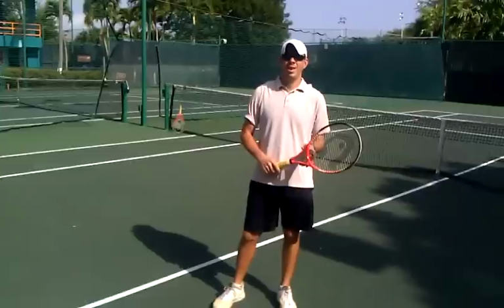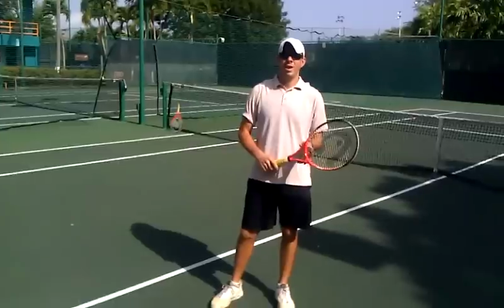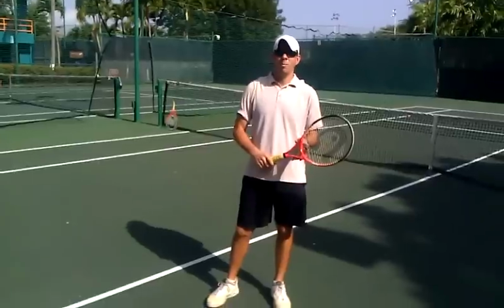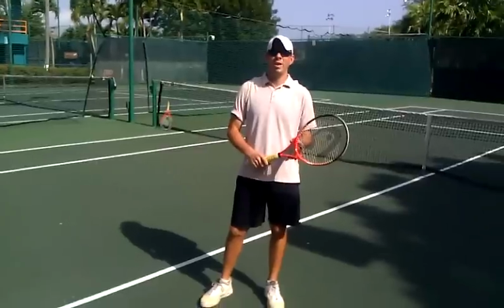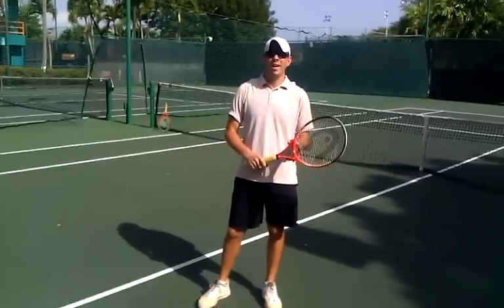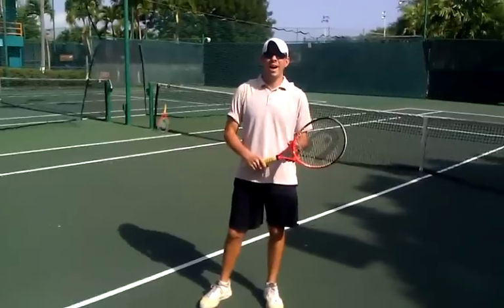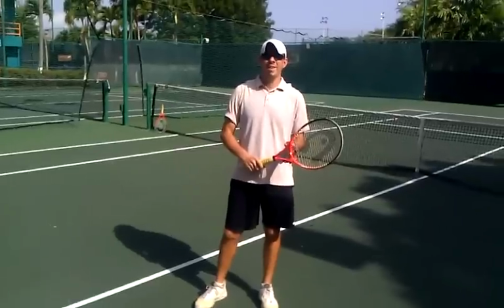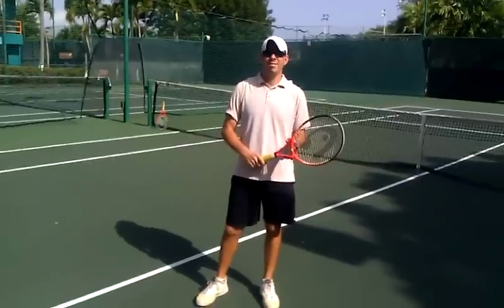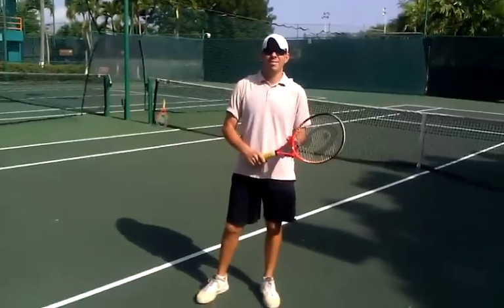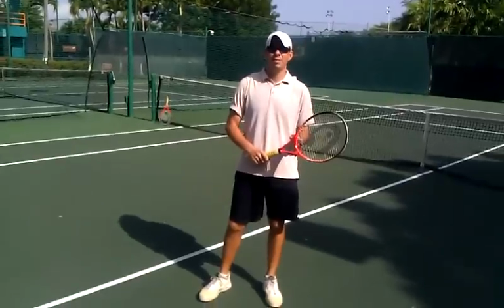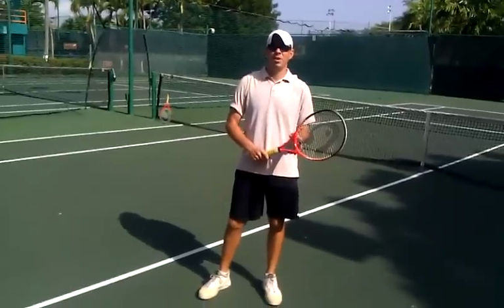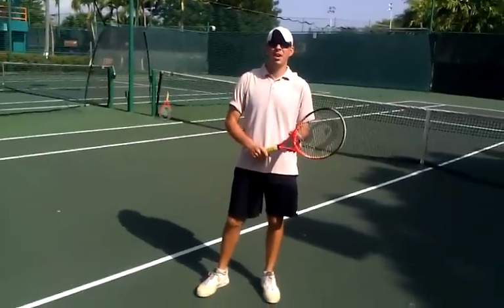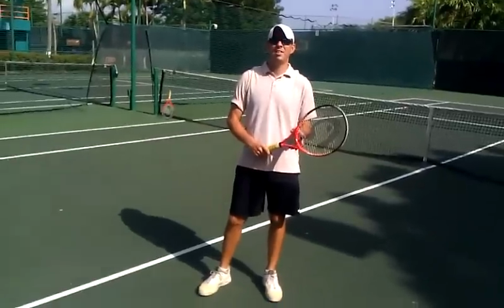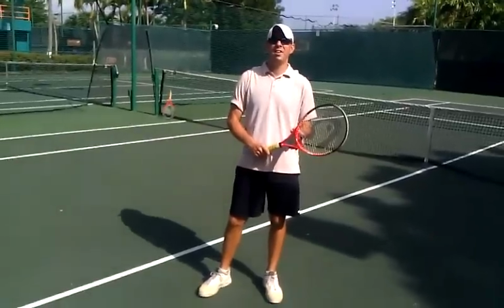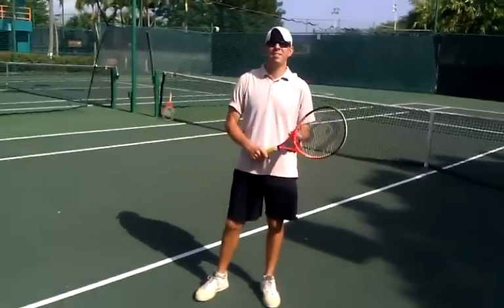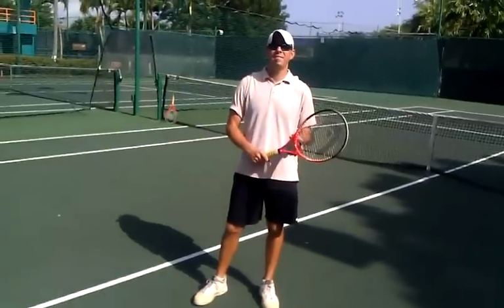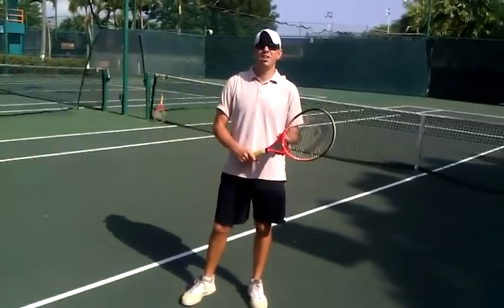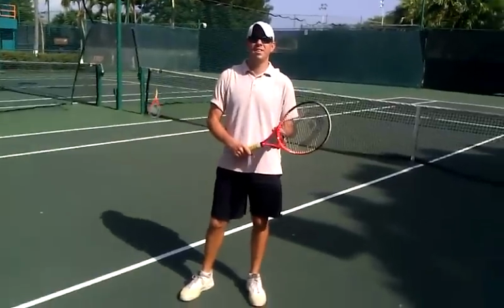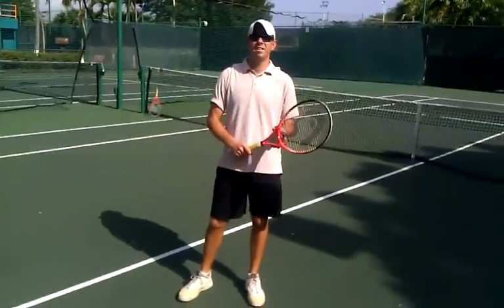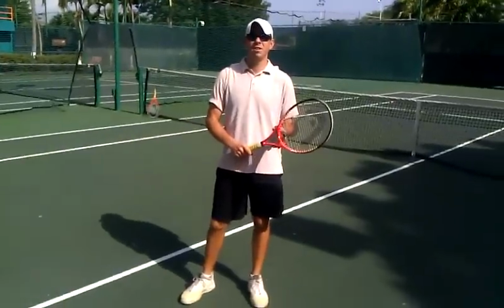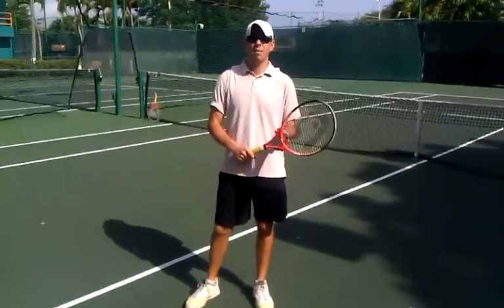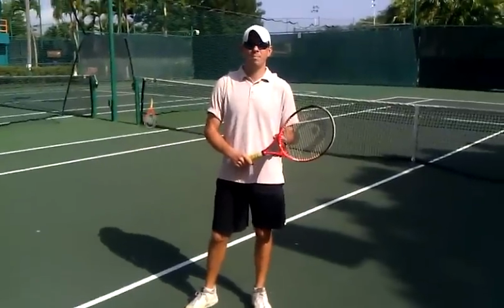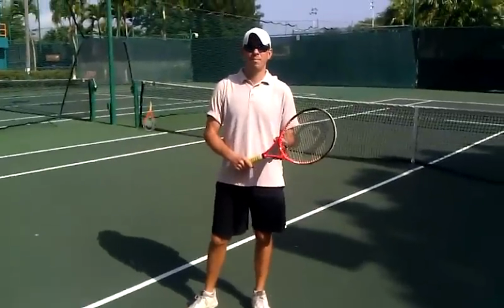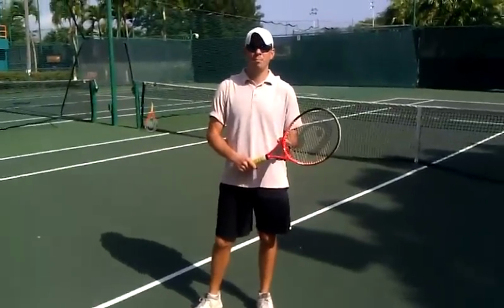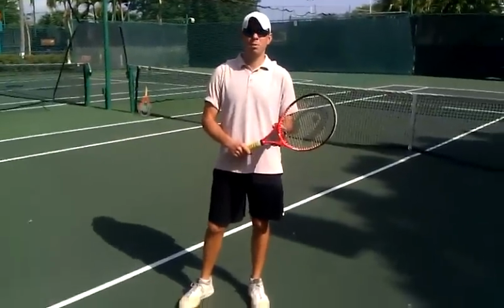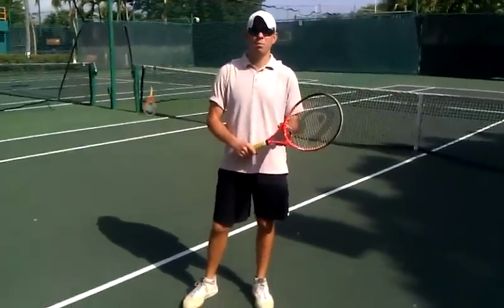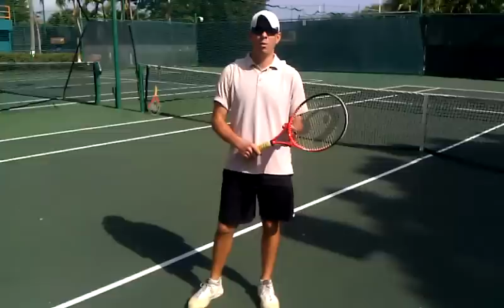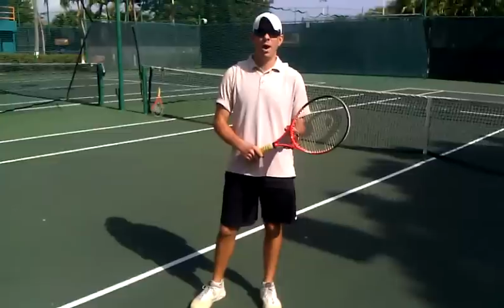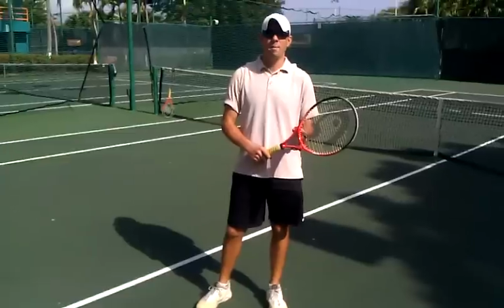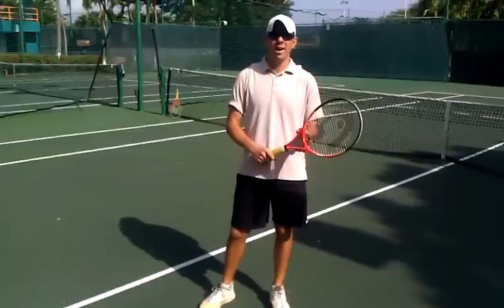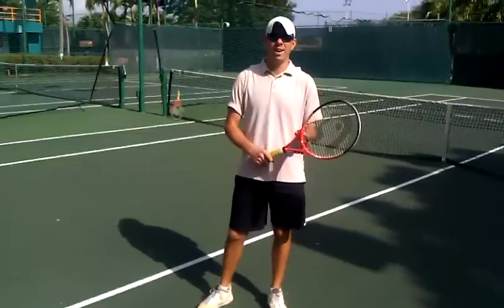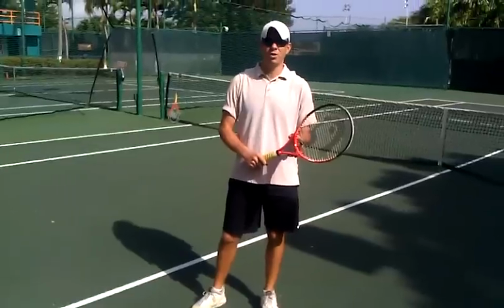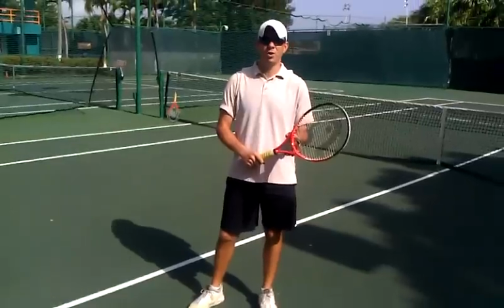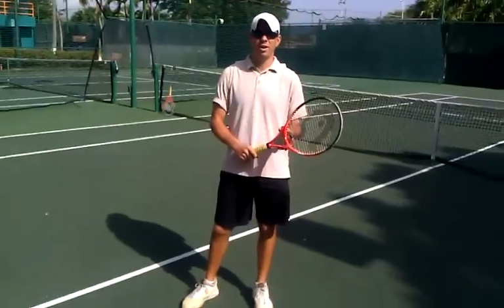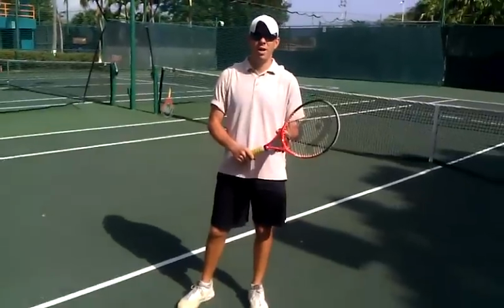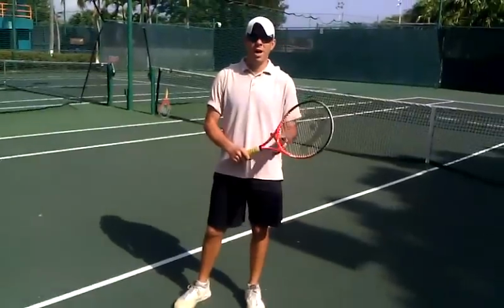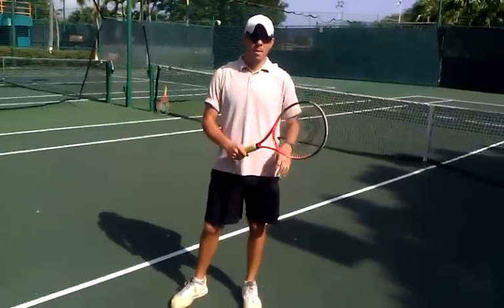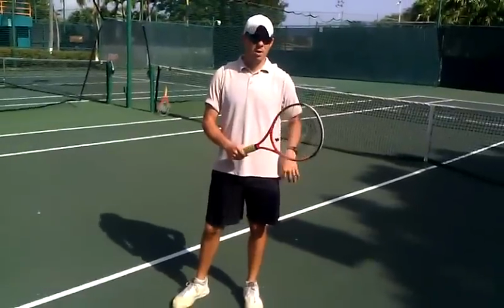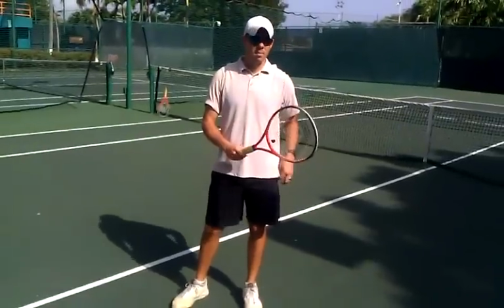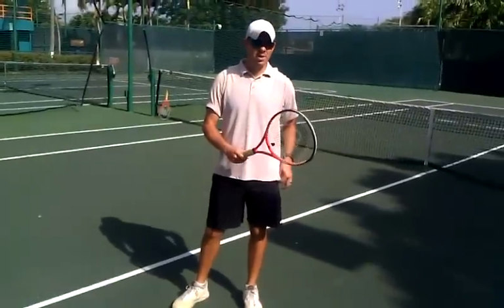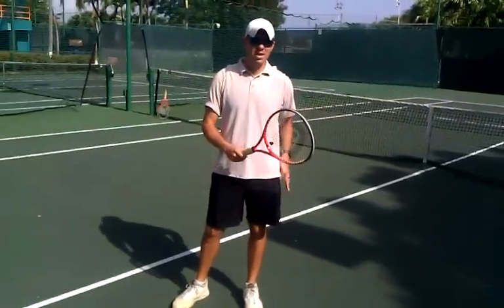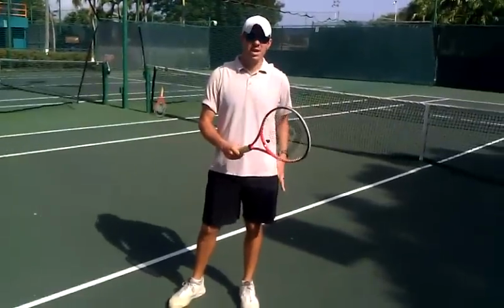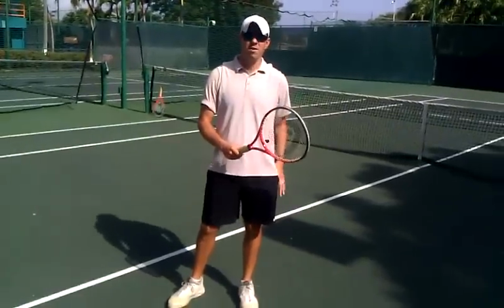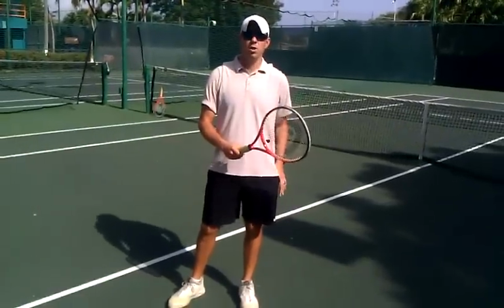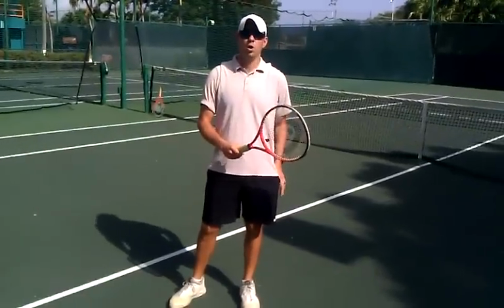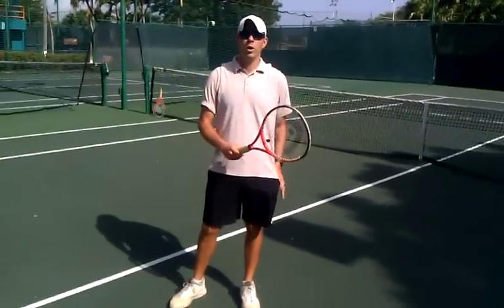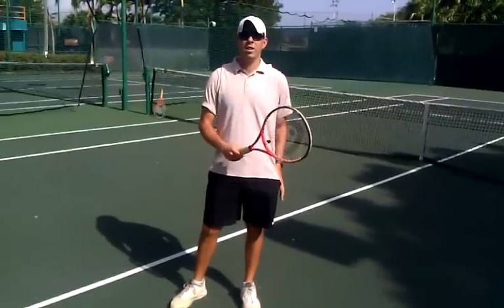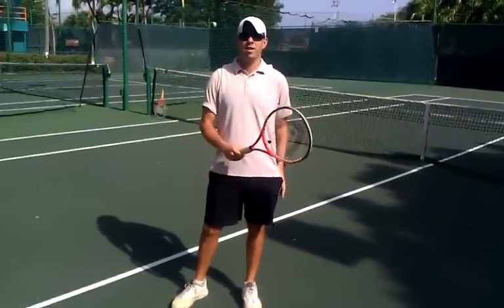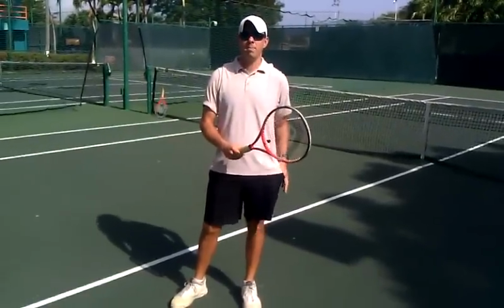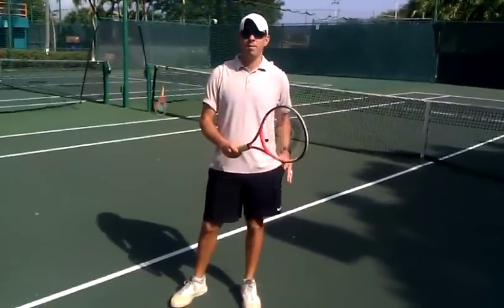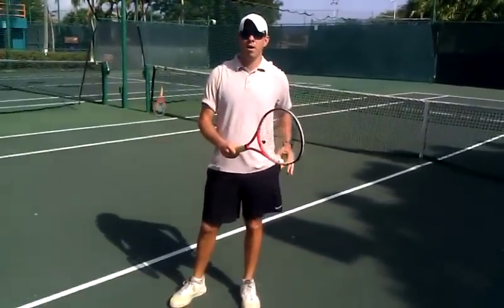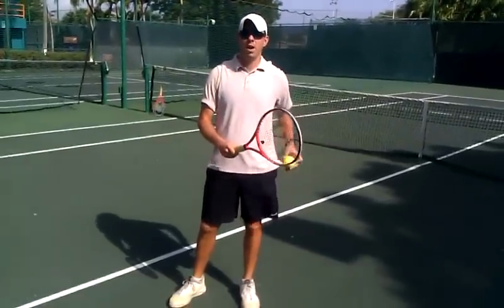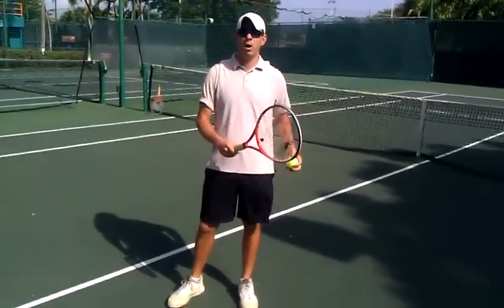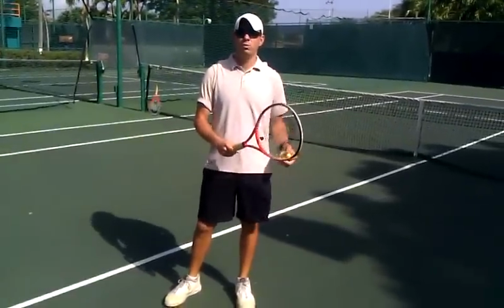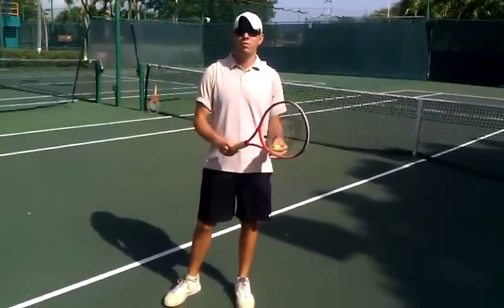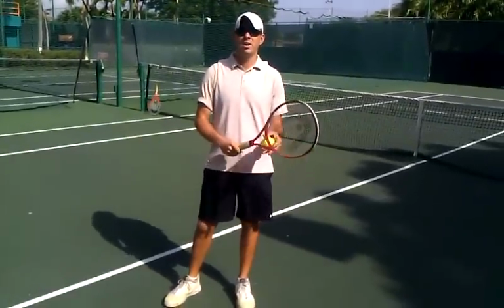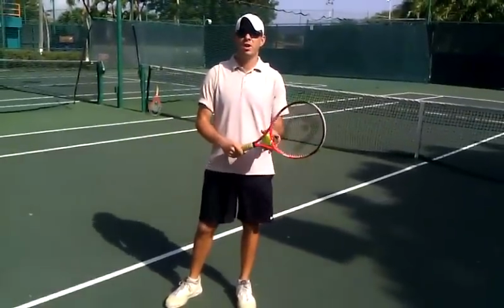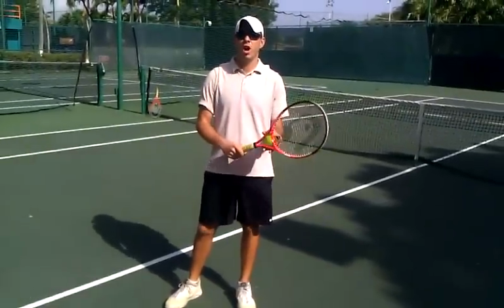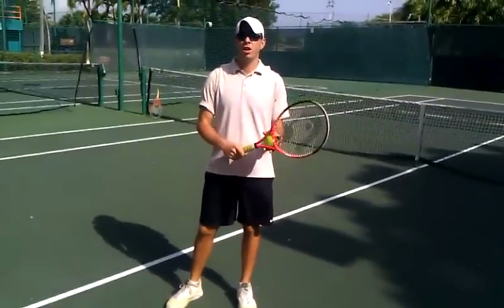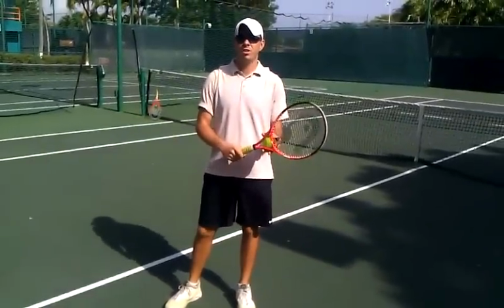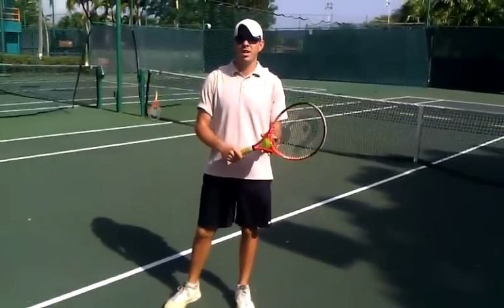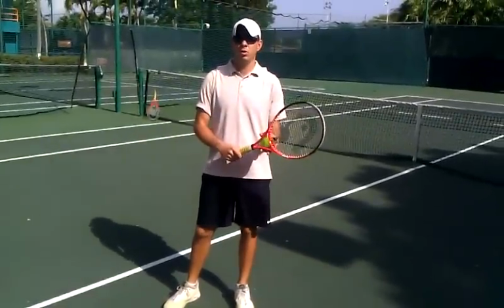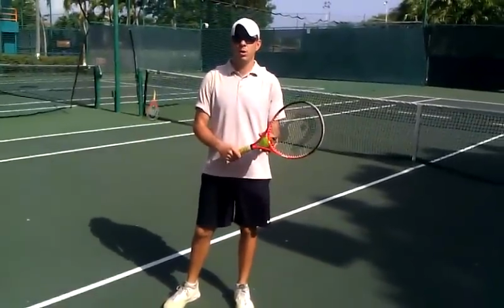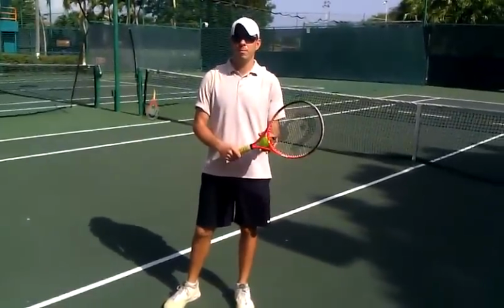Morning guys! We're here at the East La Verde Tennis Club. I'm your pro Jaime Gajaton, and I'm going to be giving you a quick tip on how to find your continental grip.